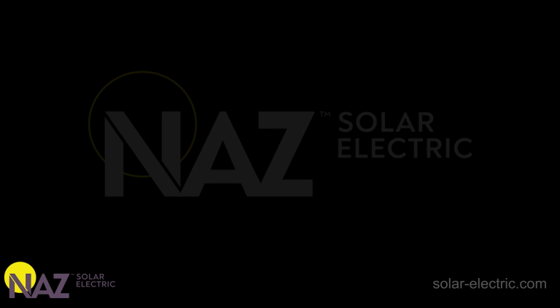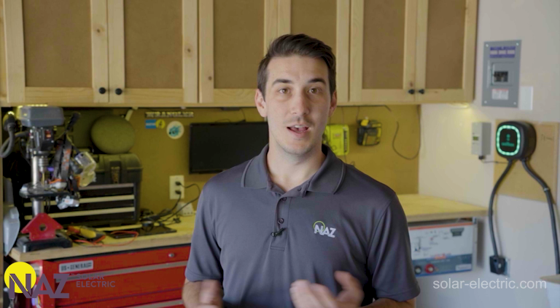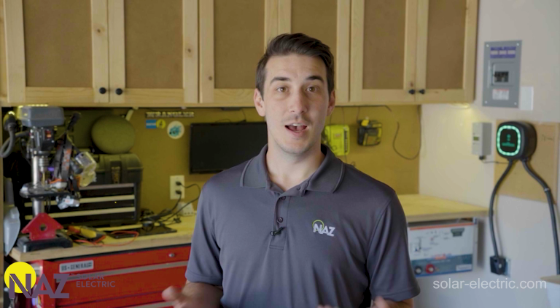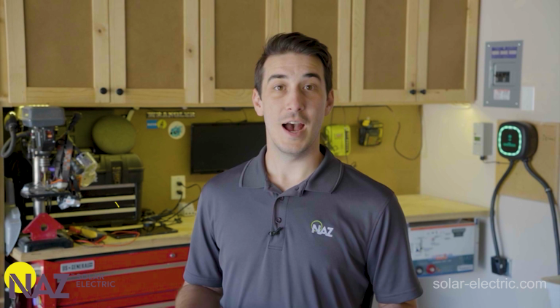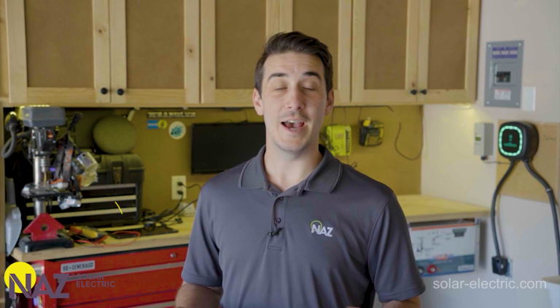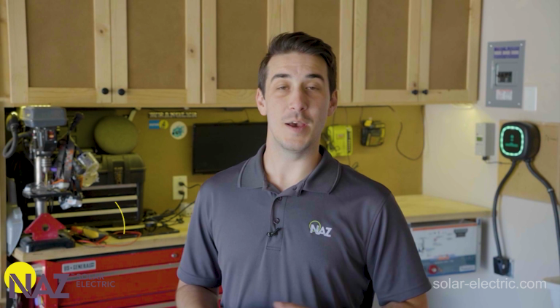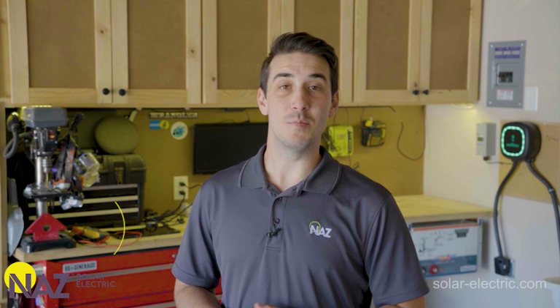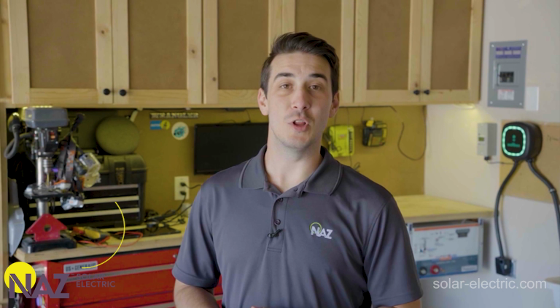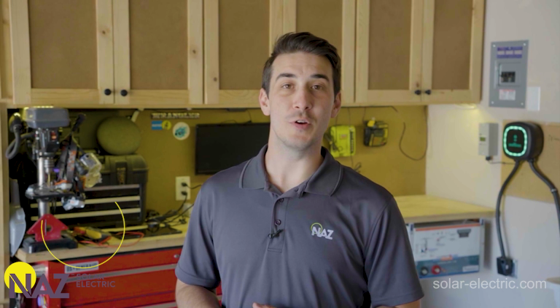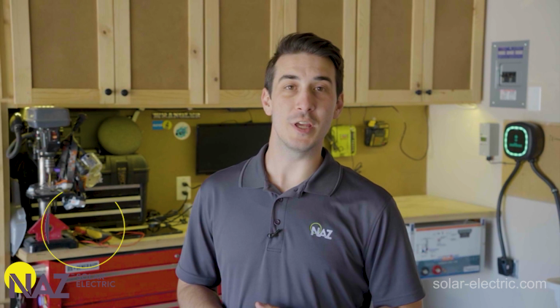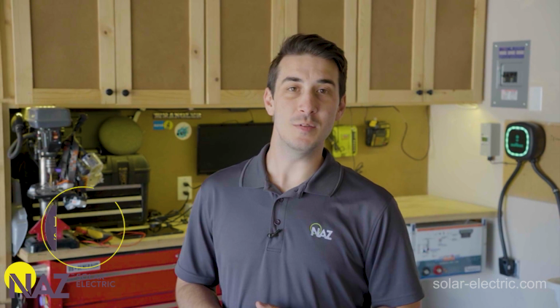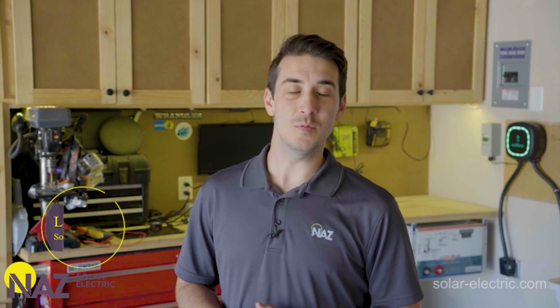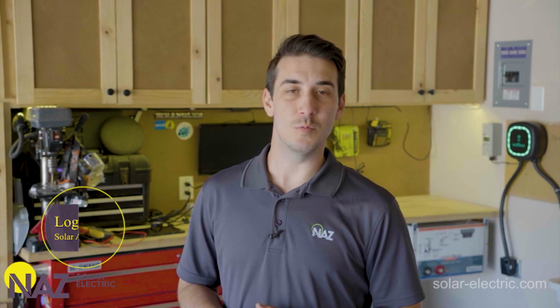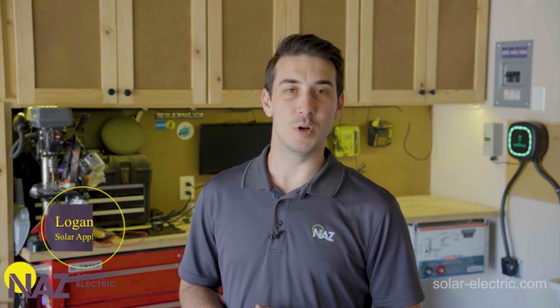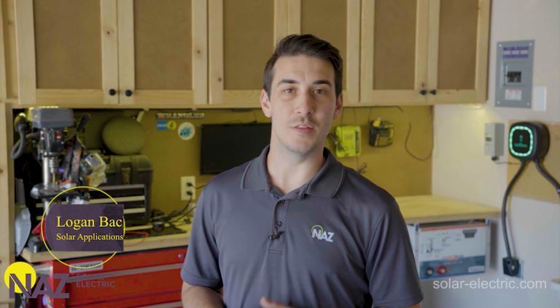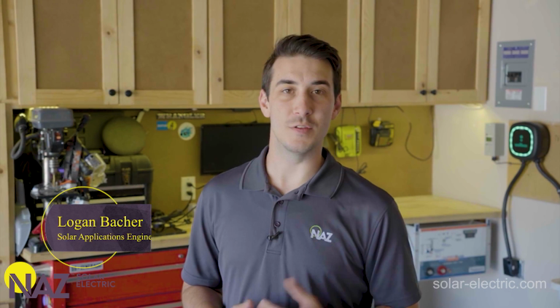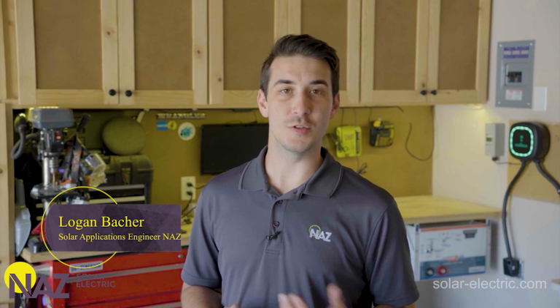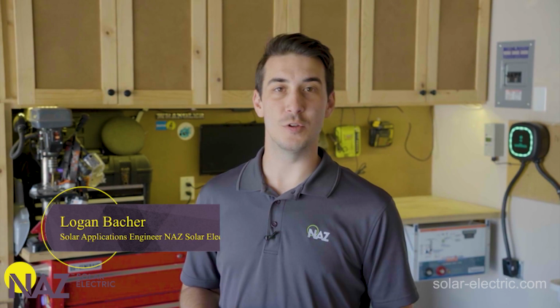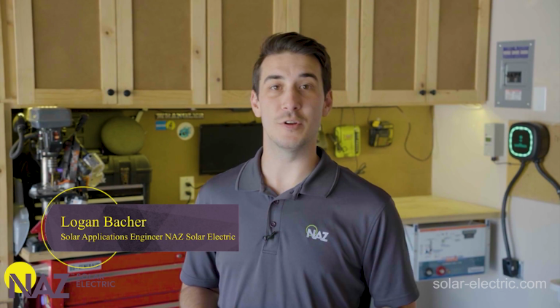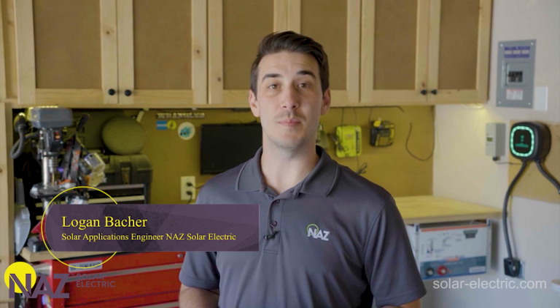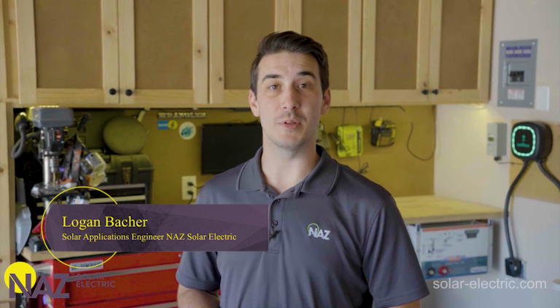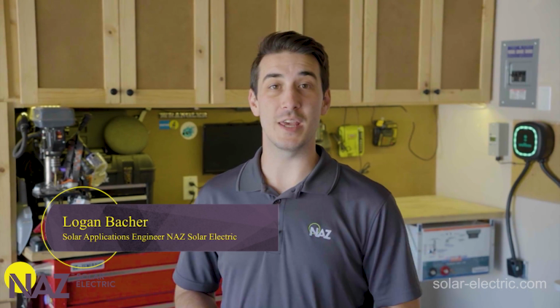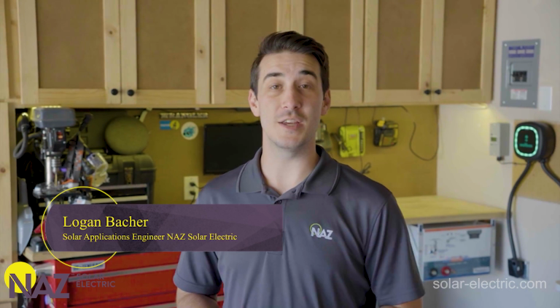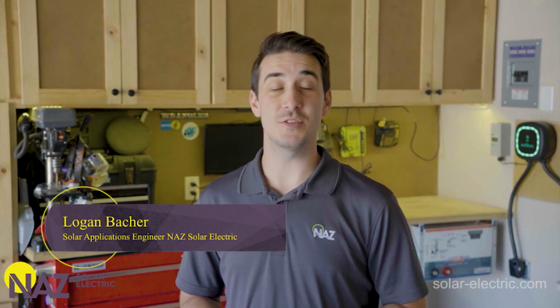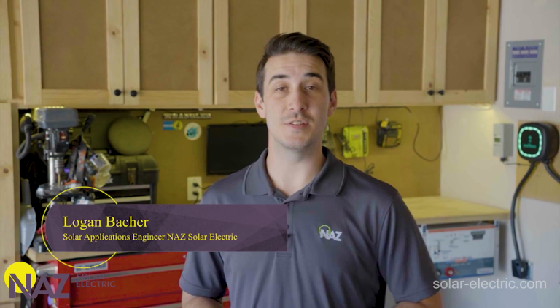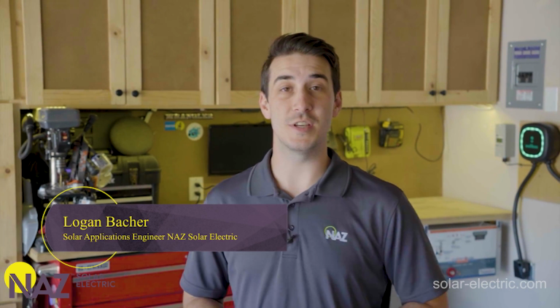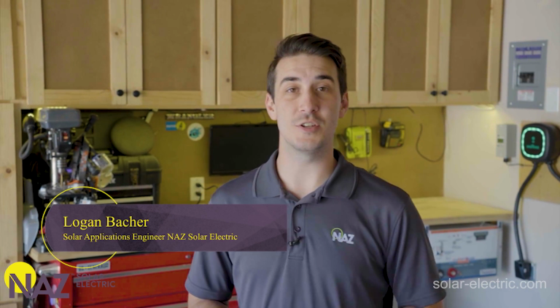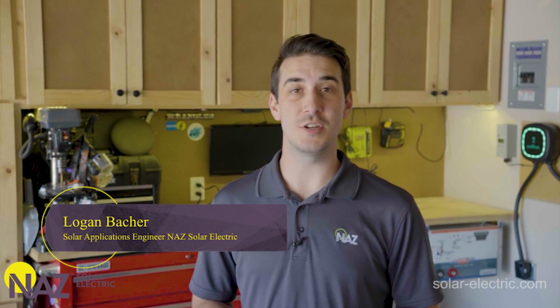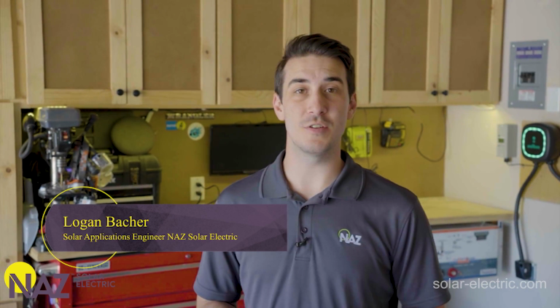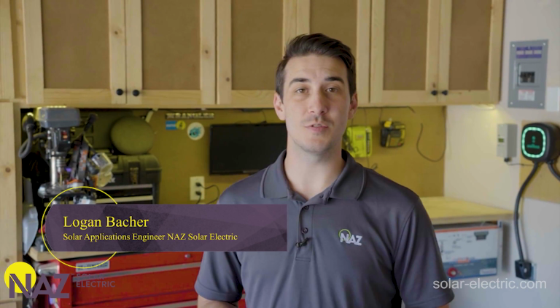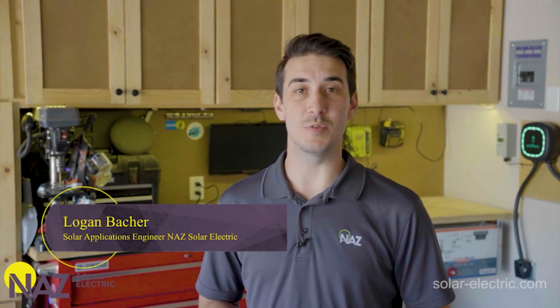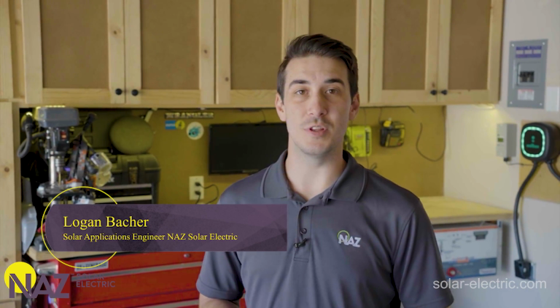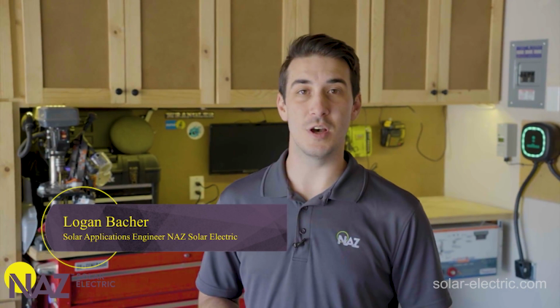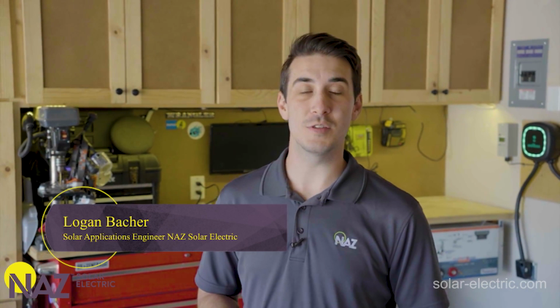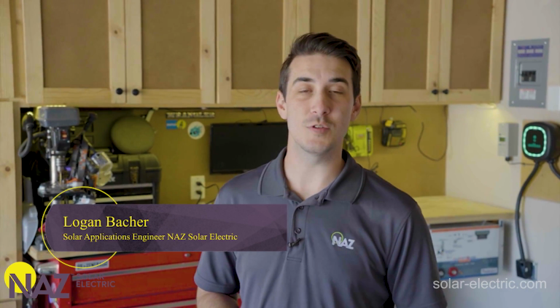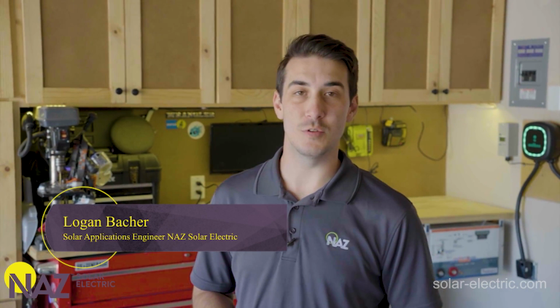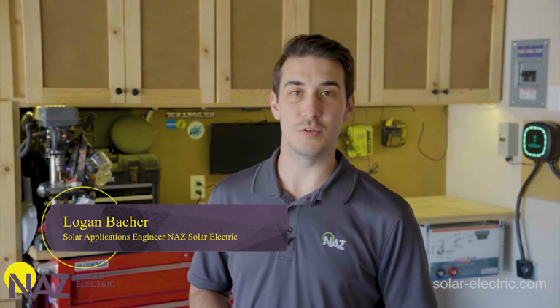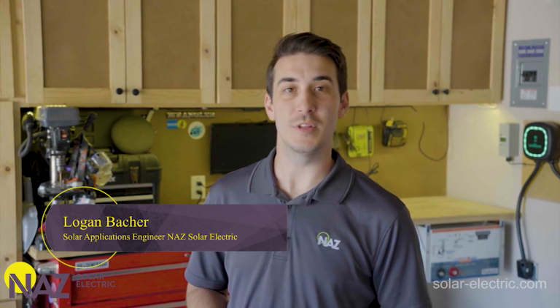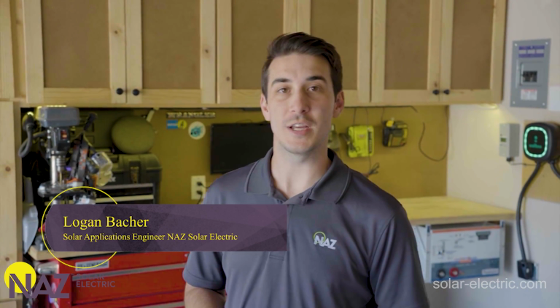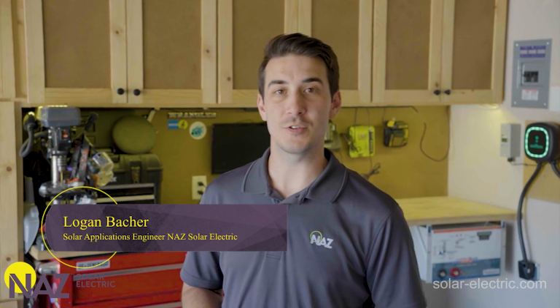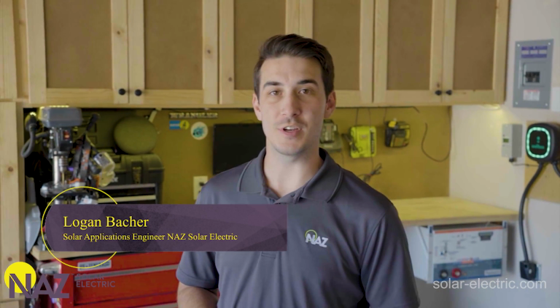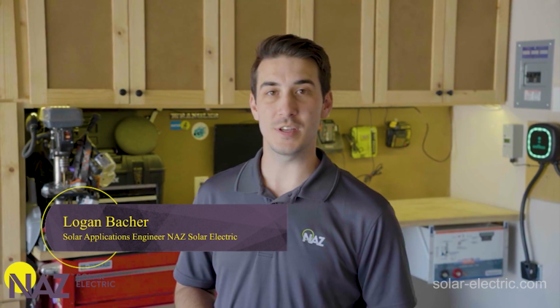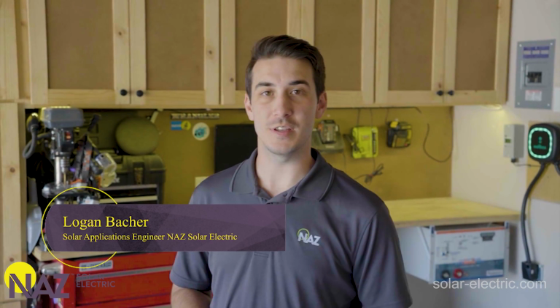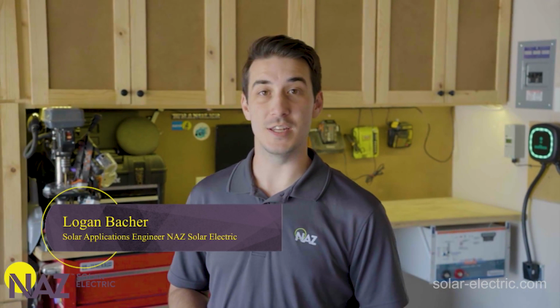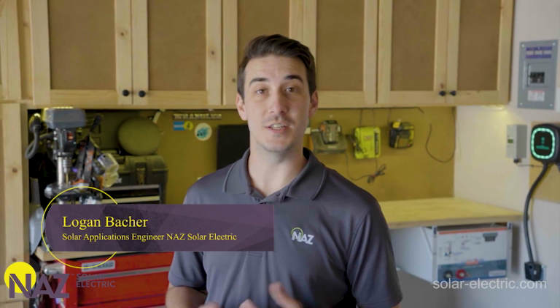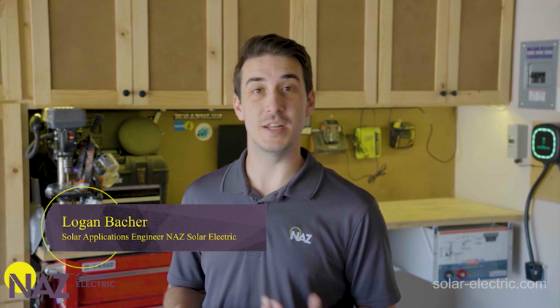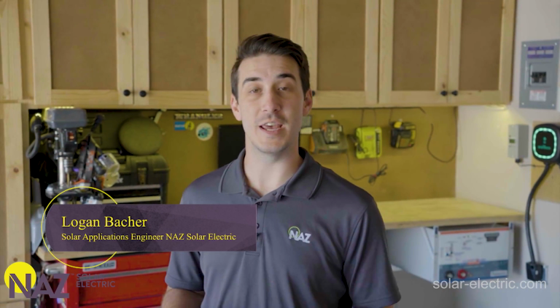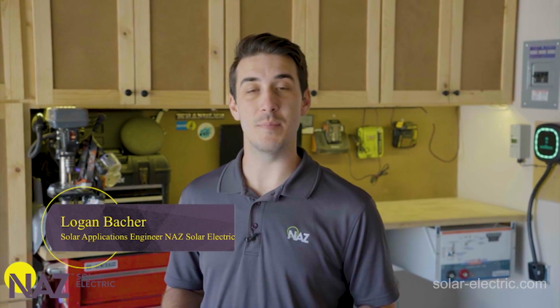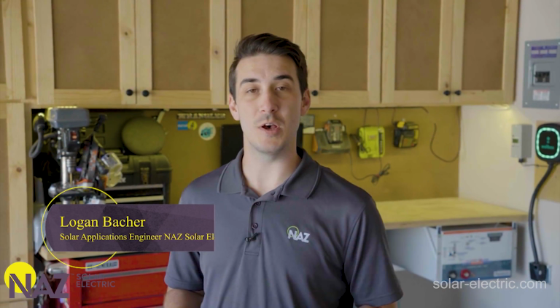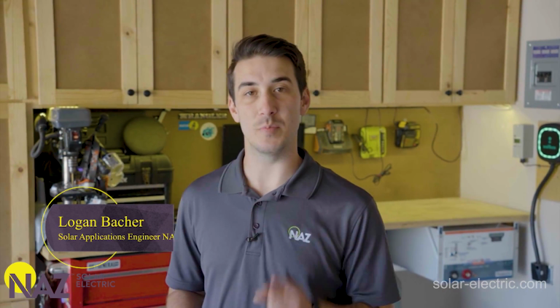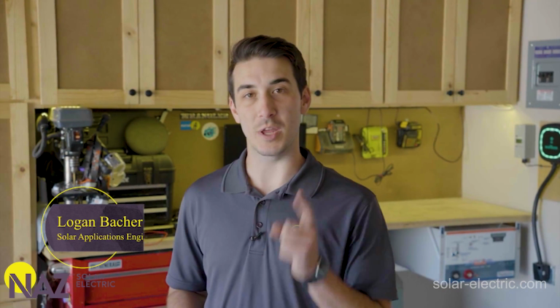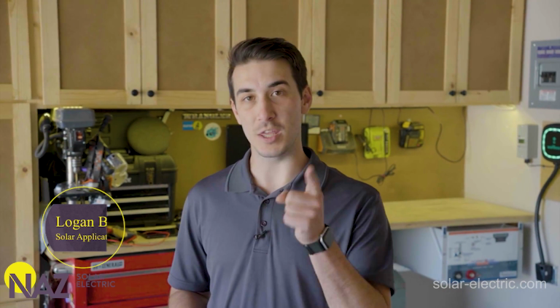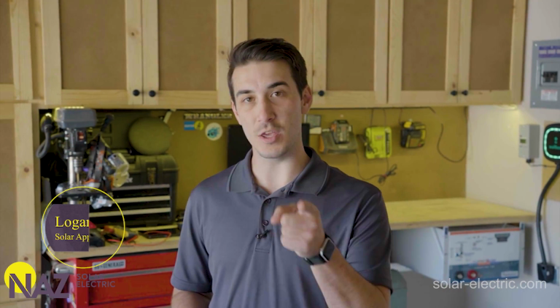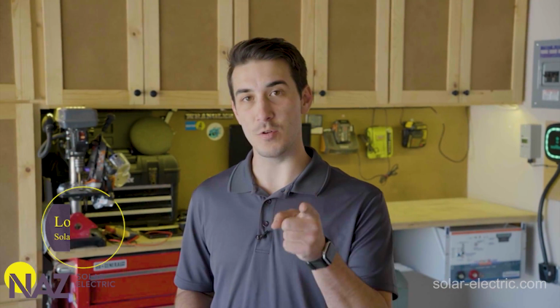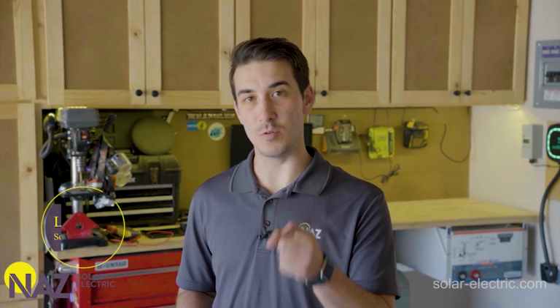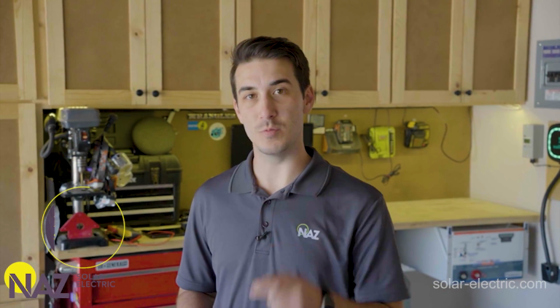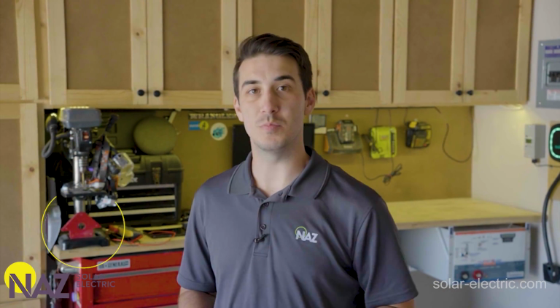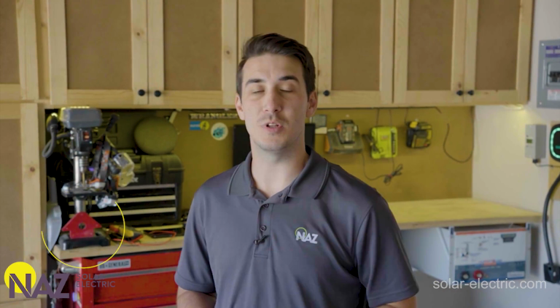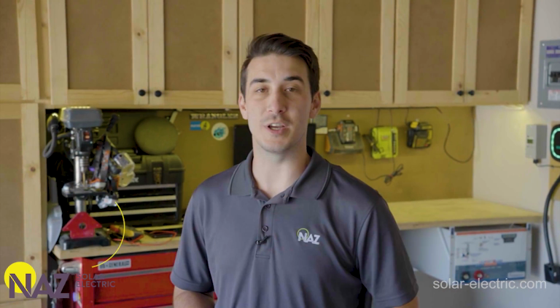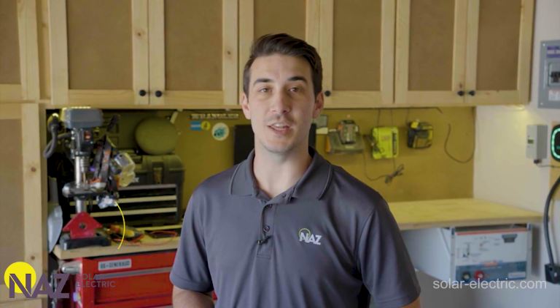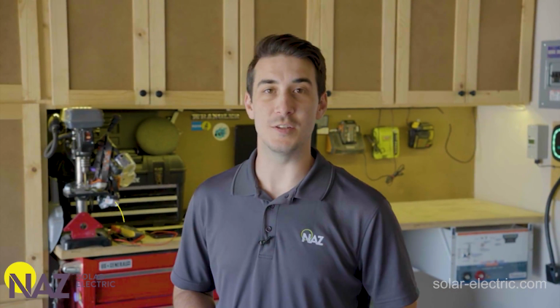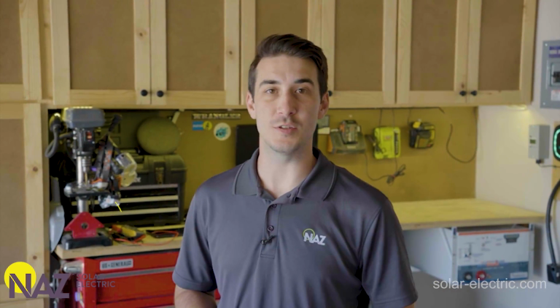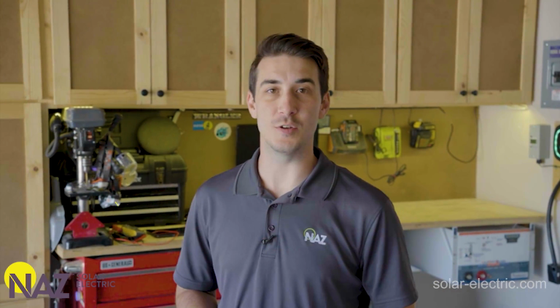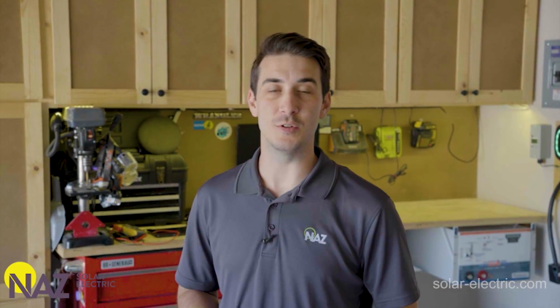Hi, I'm Logan. I'm one of the solar applications engineers with NOS Solar Electric, and today I'm helping you plug into solar.